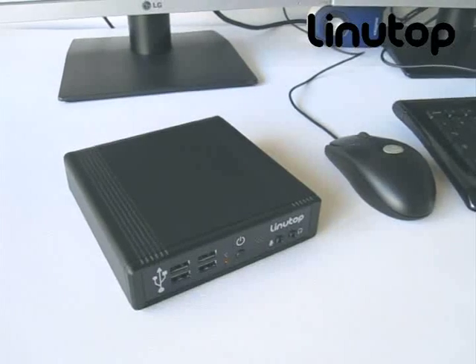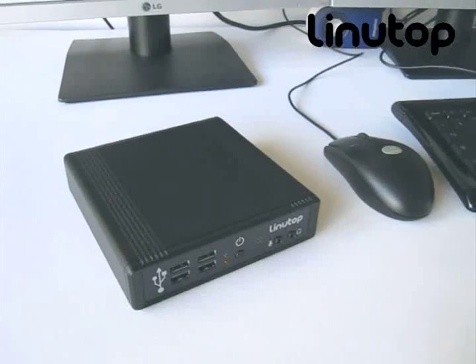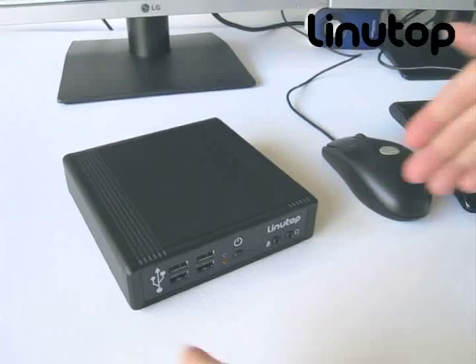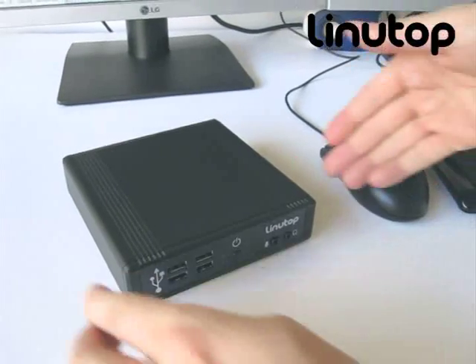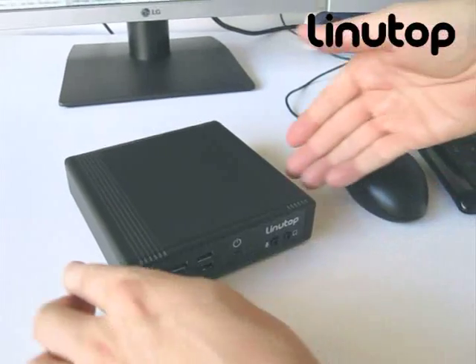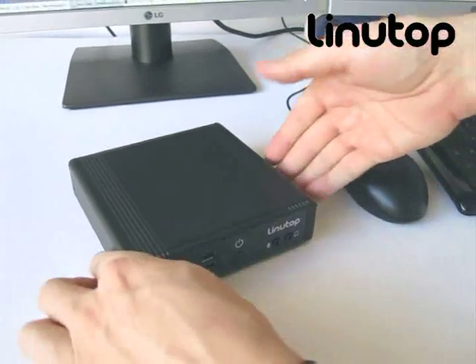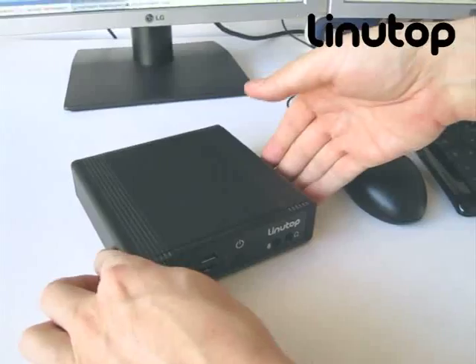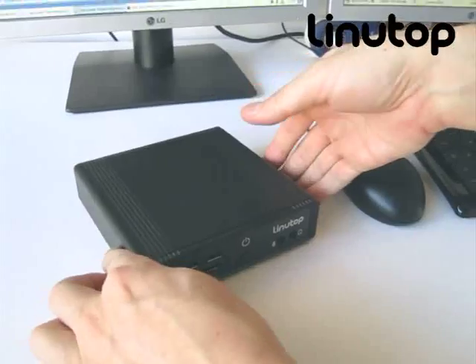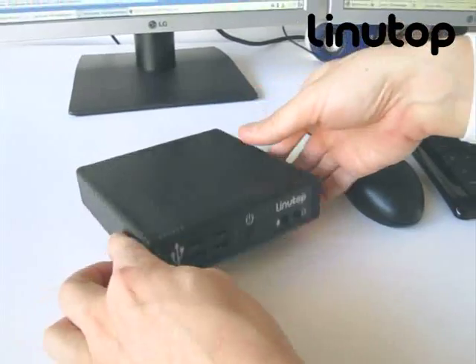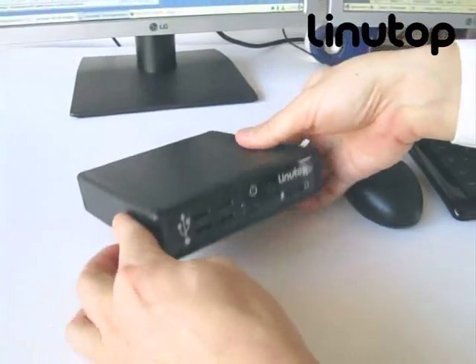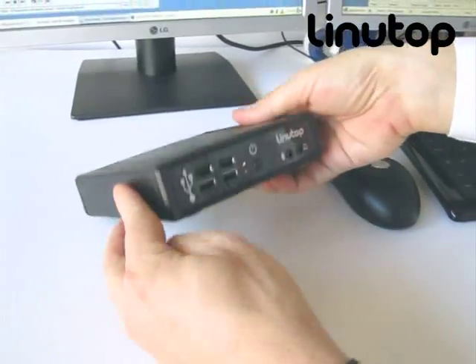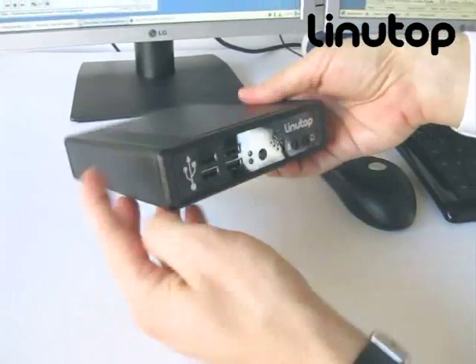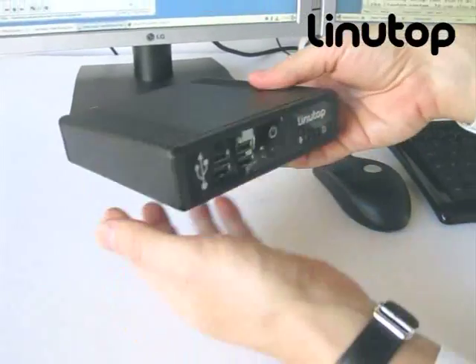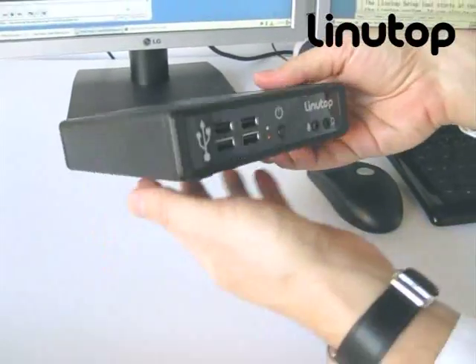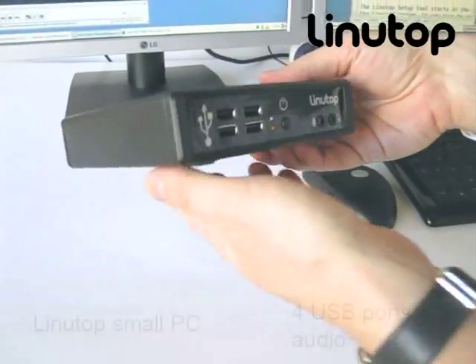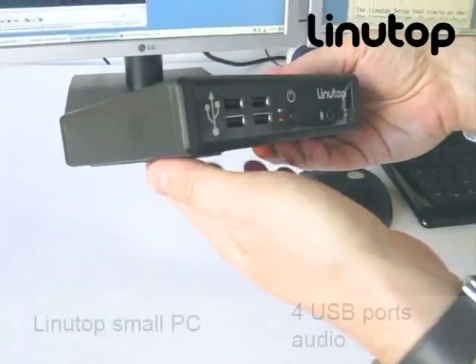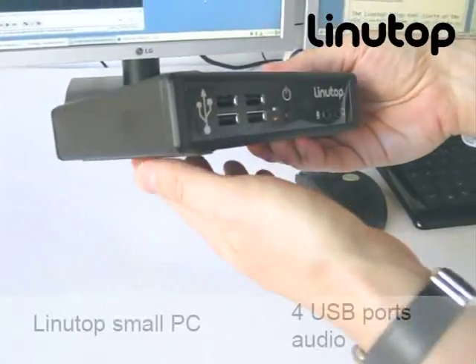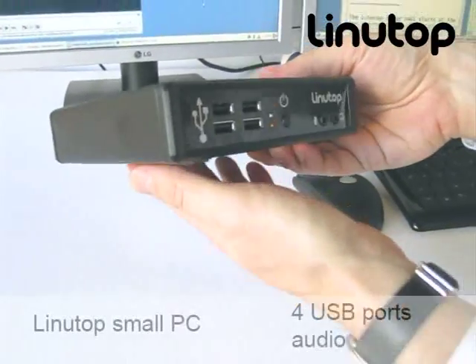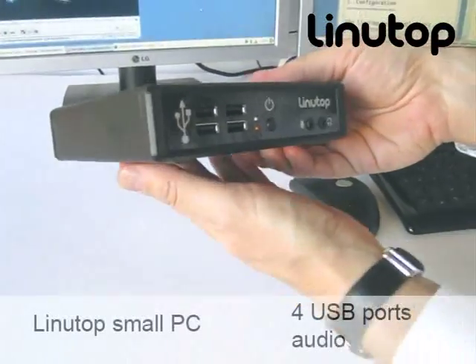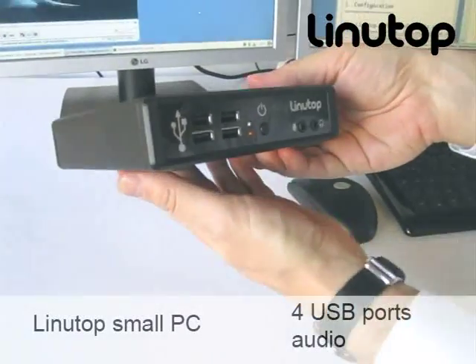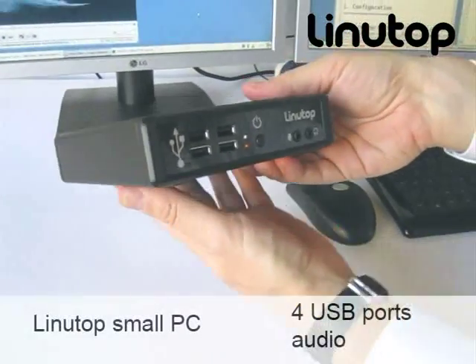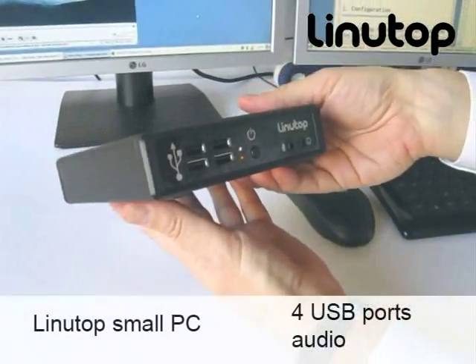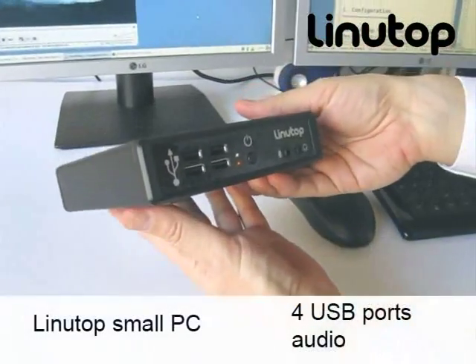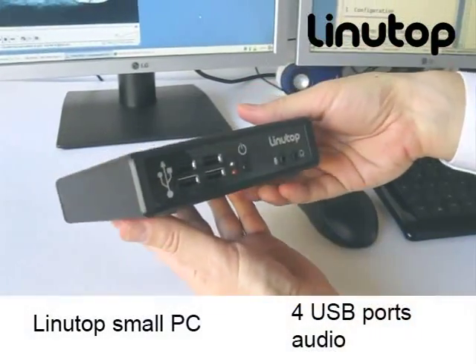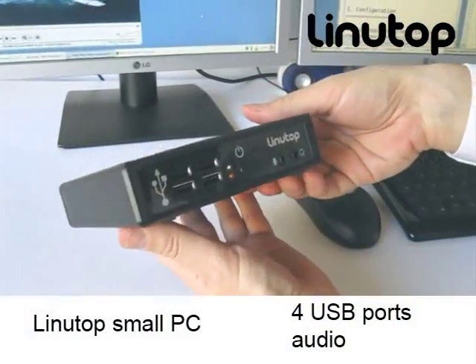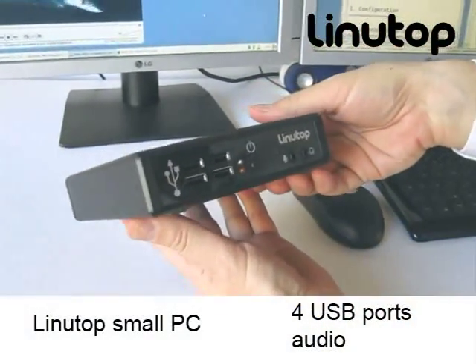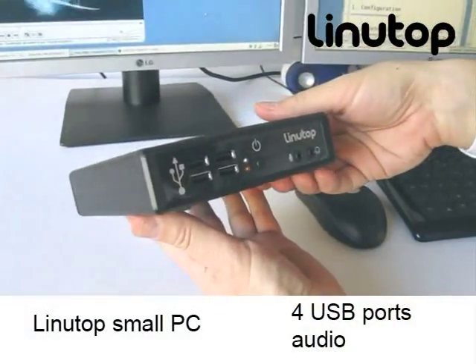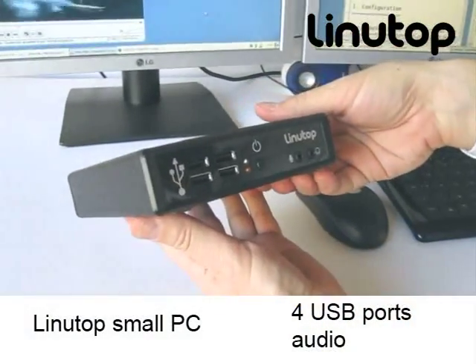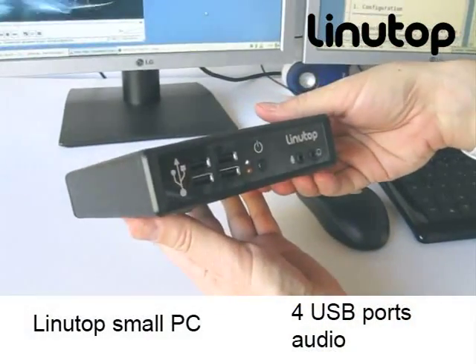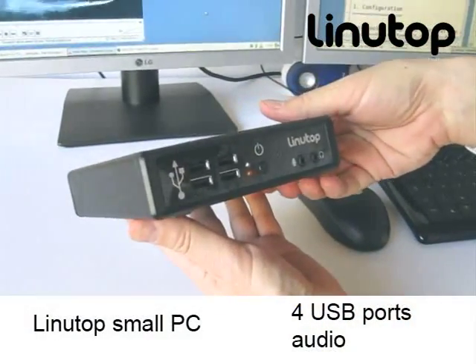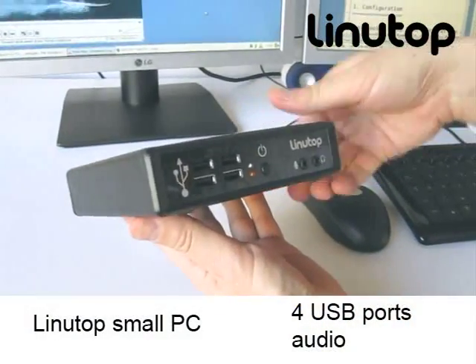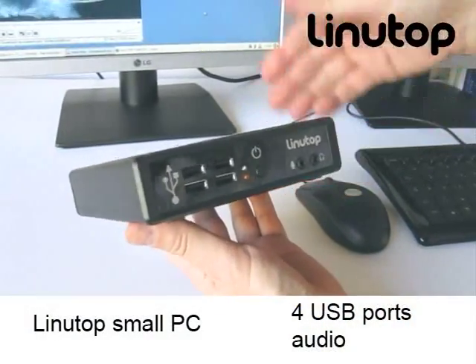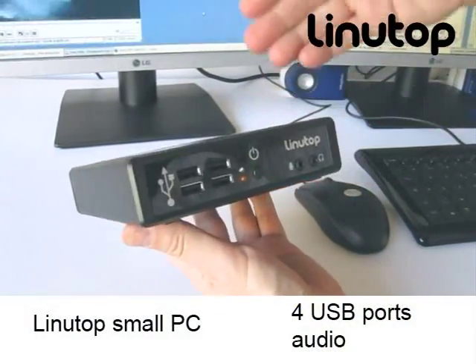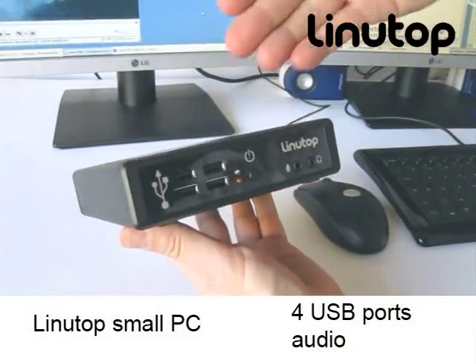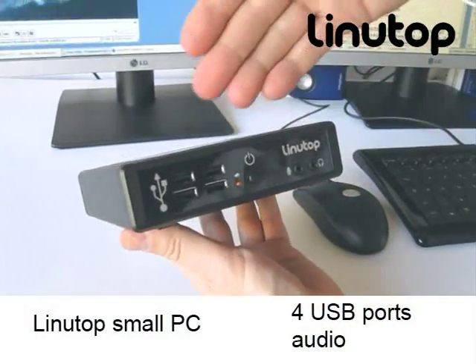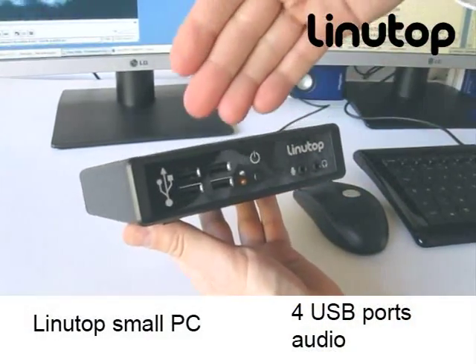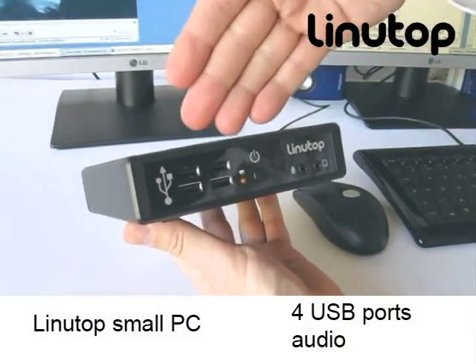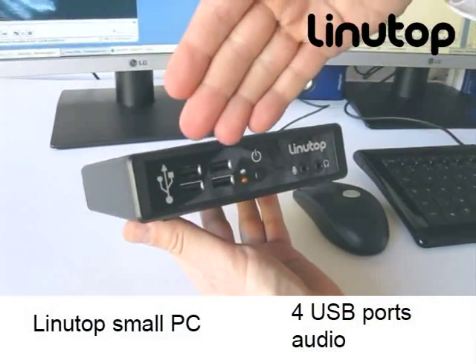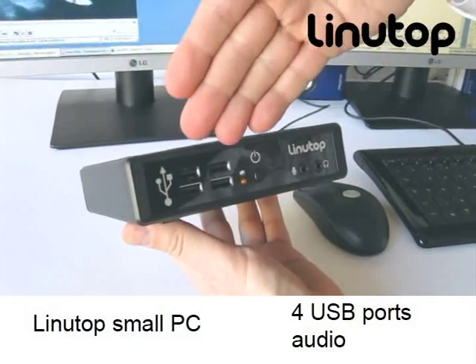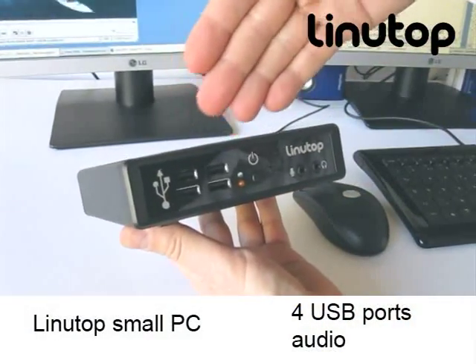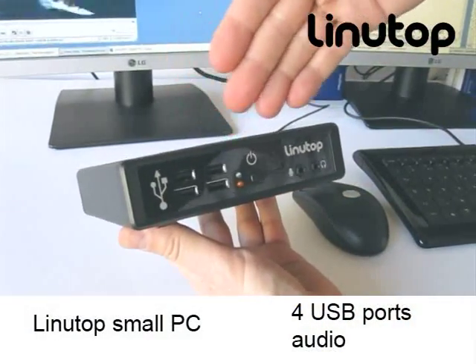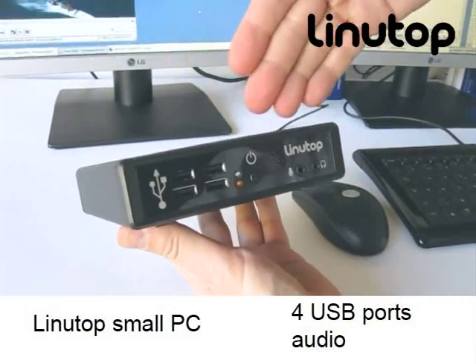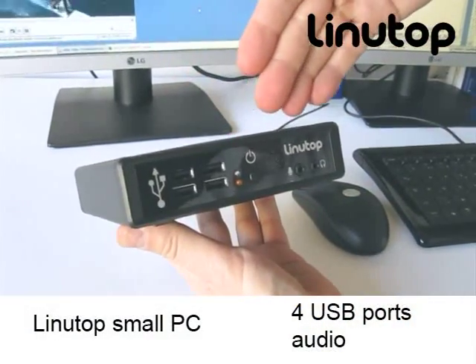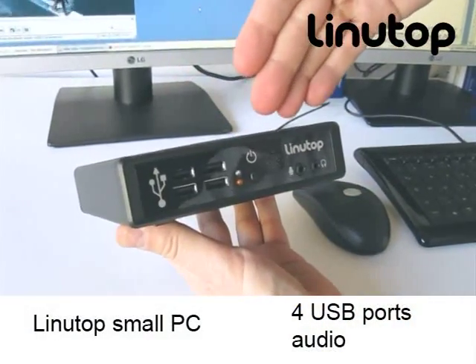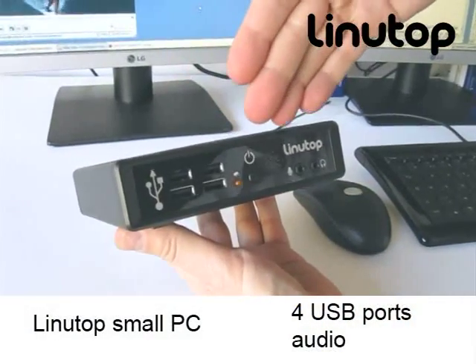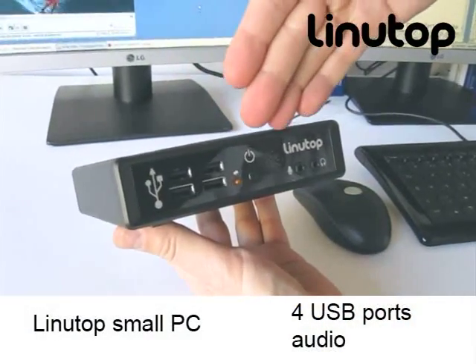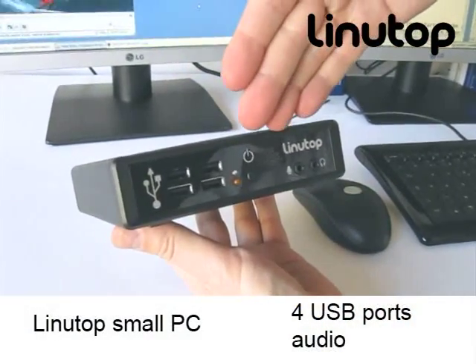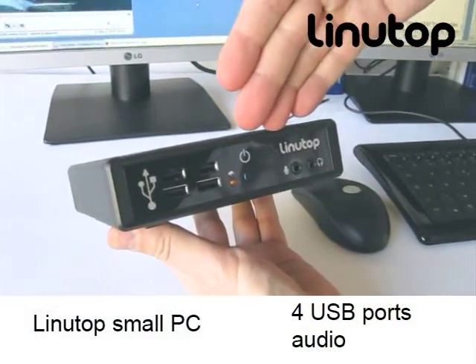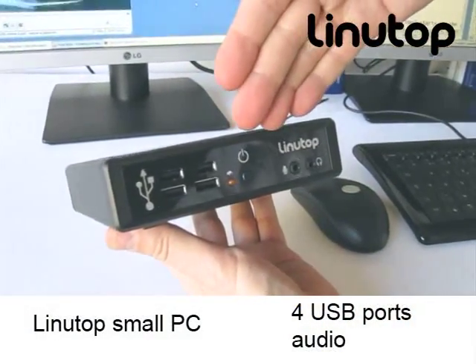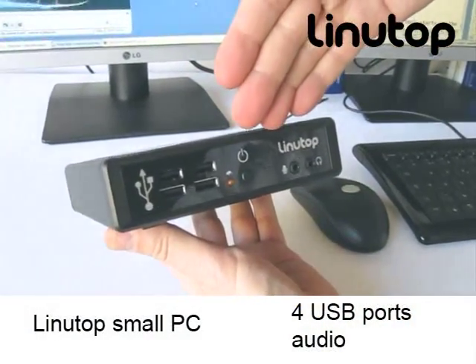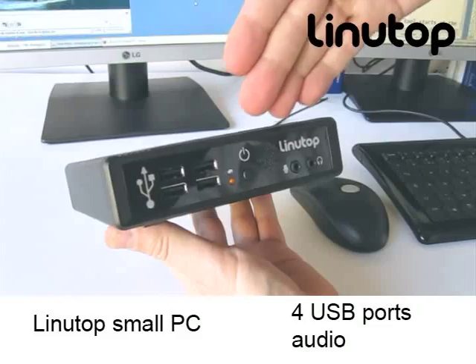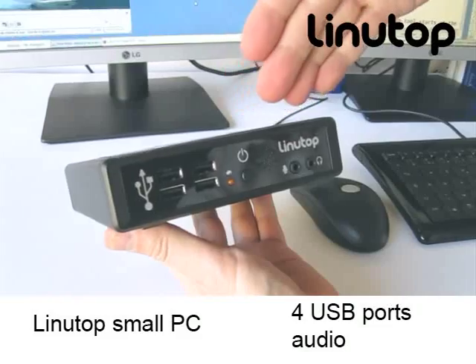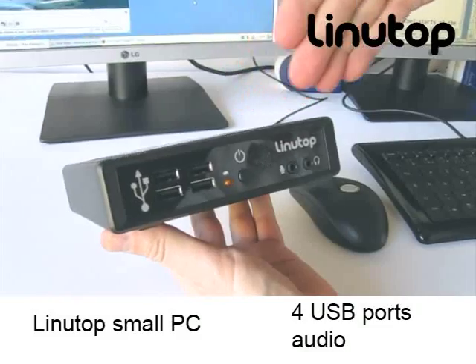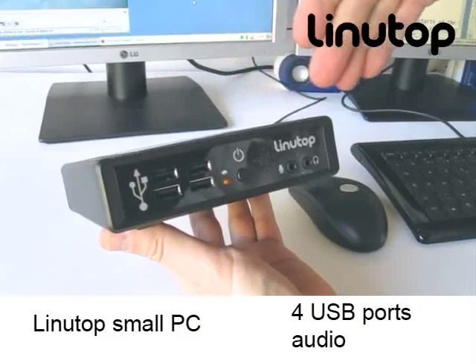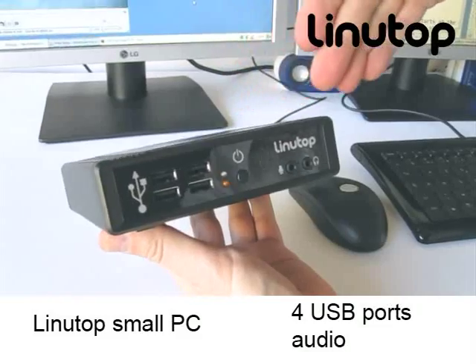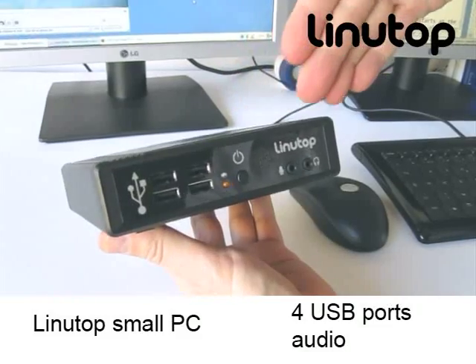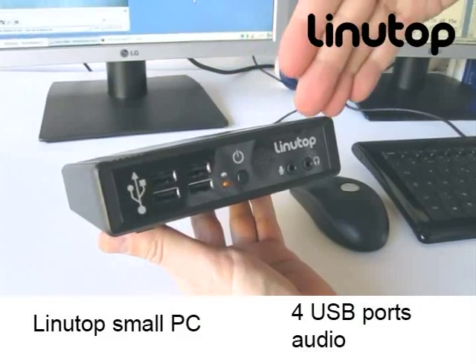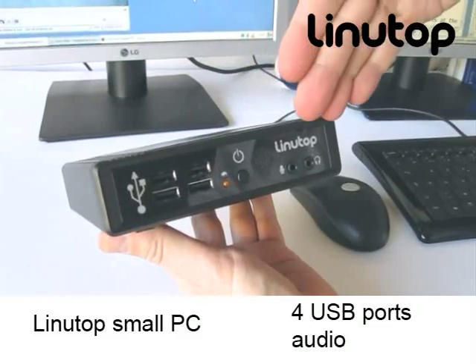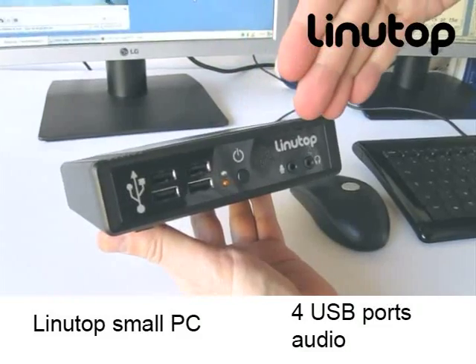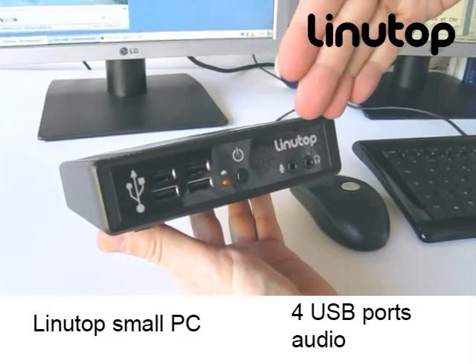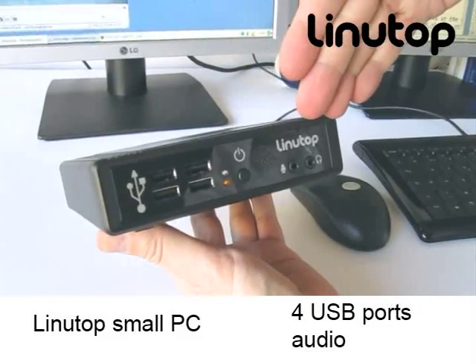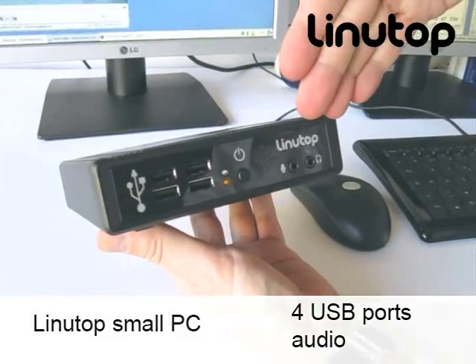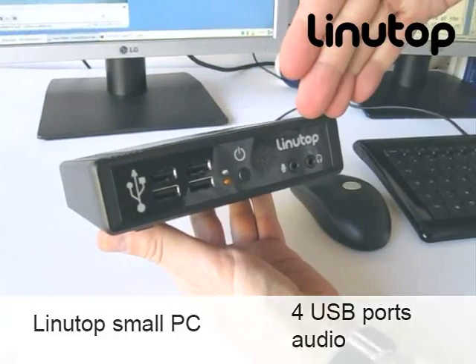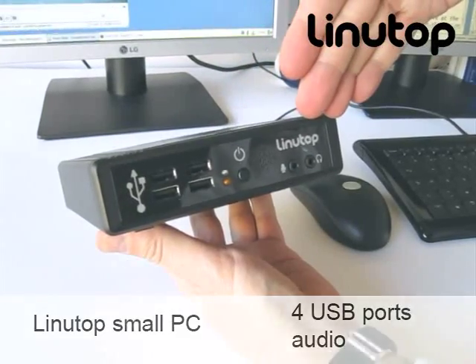This is a Linutop. It's a small PC. It has four USB ports on the front, power, audio in and out.